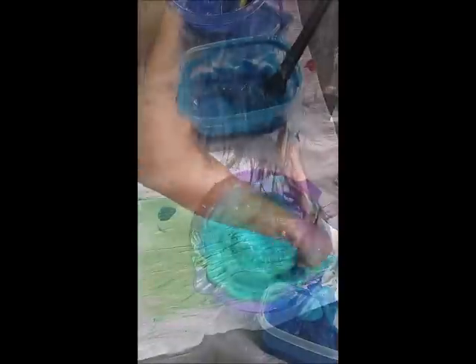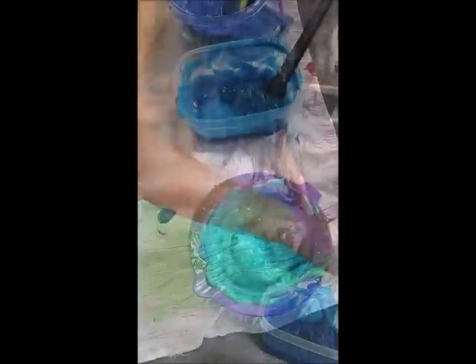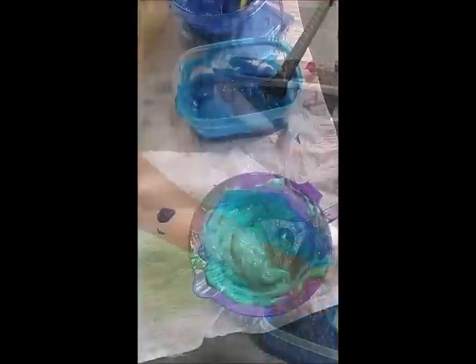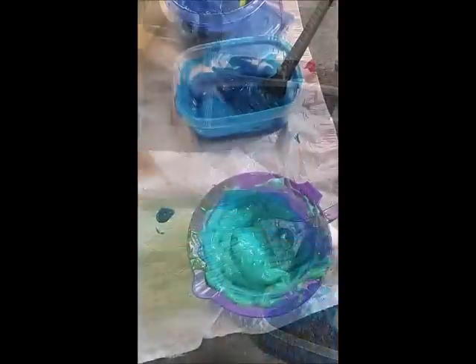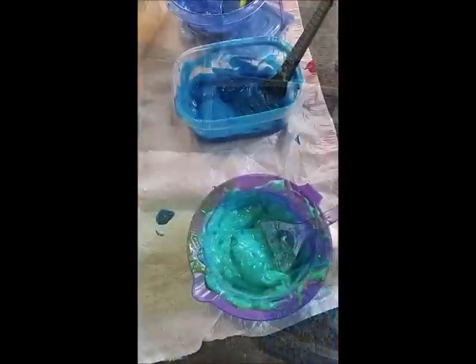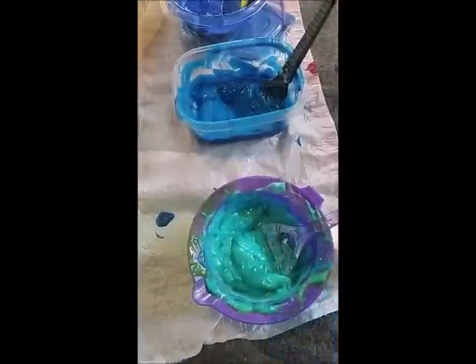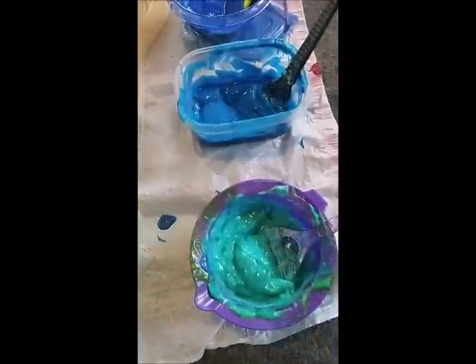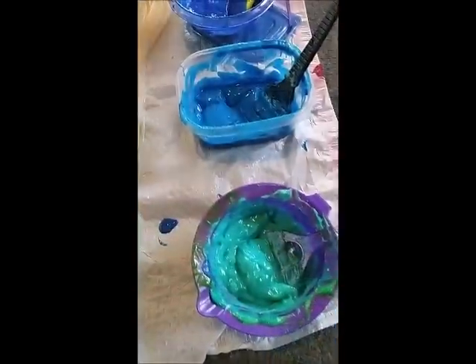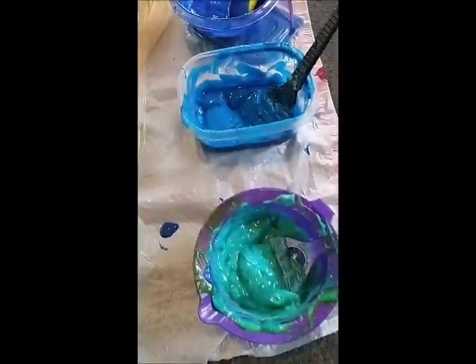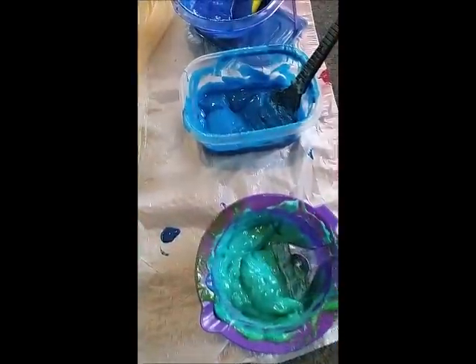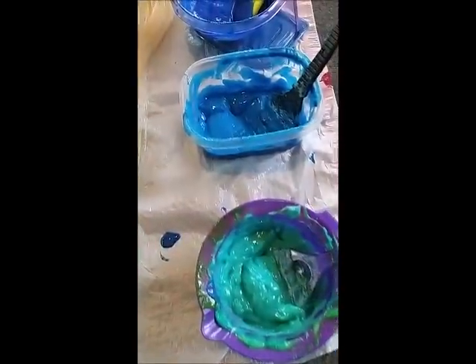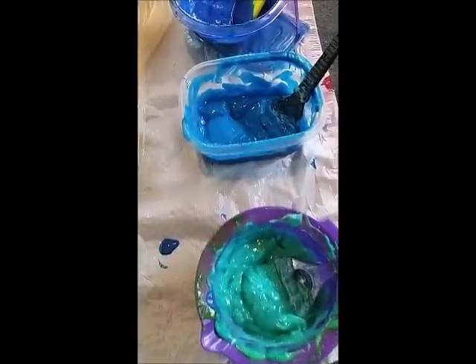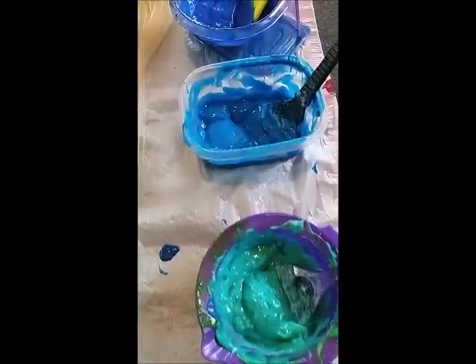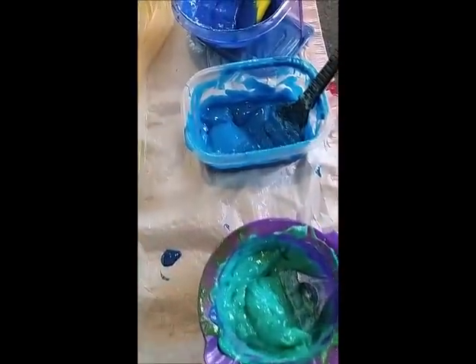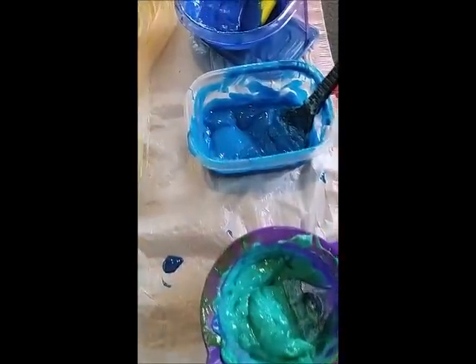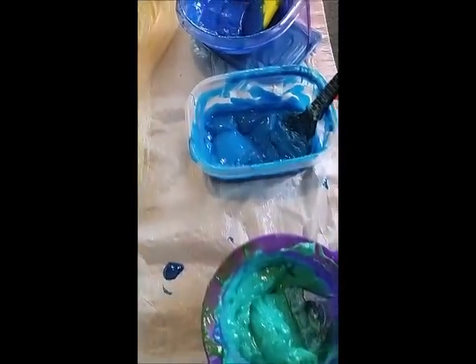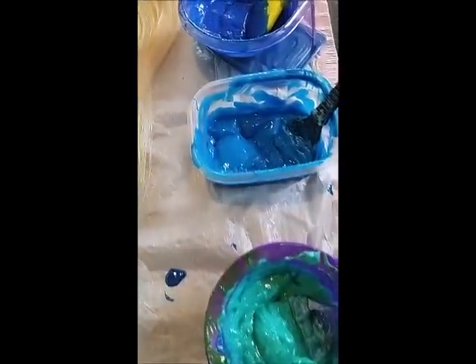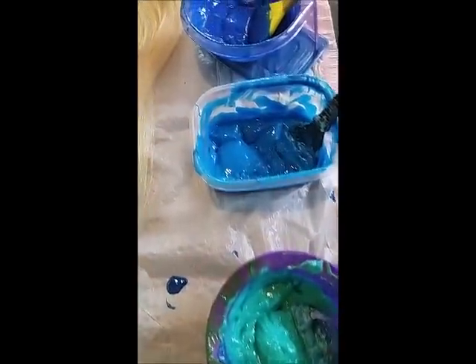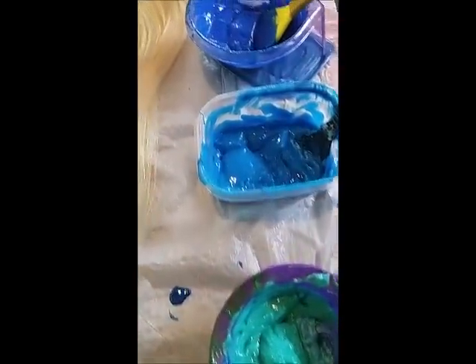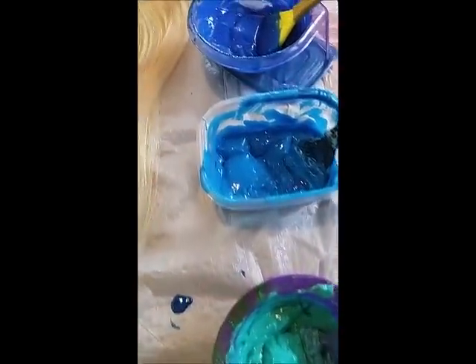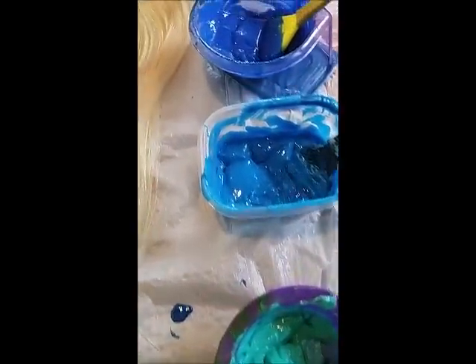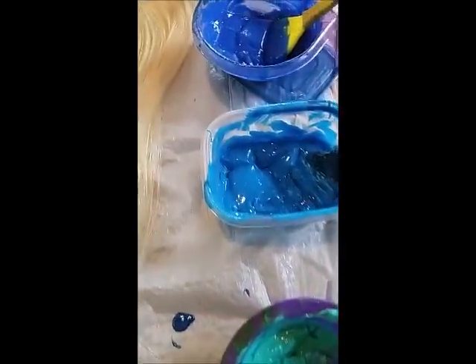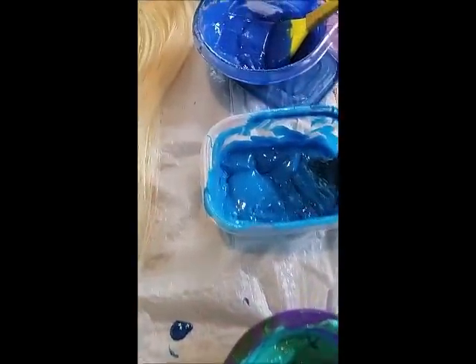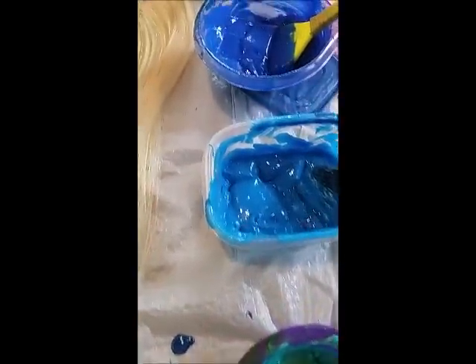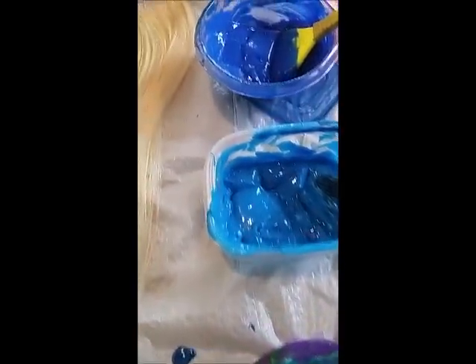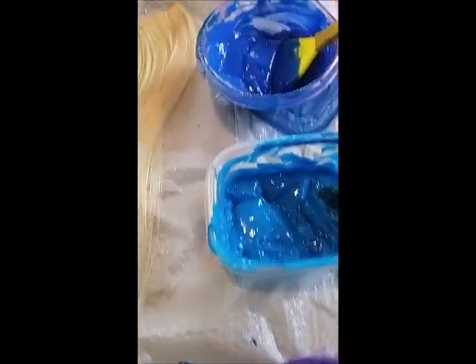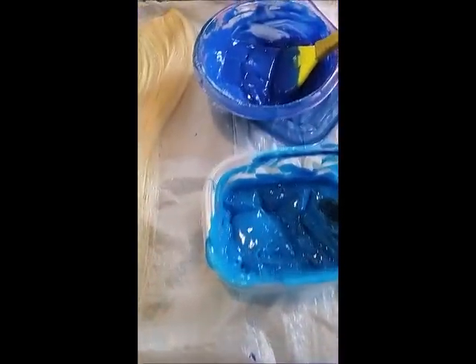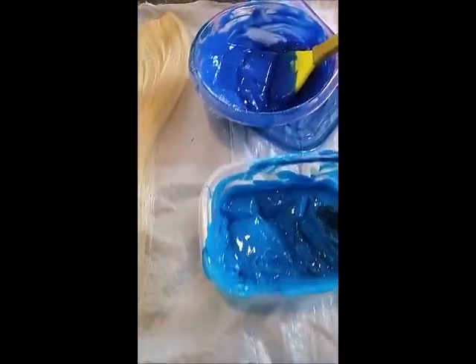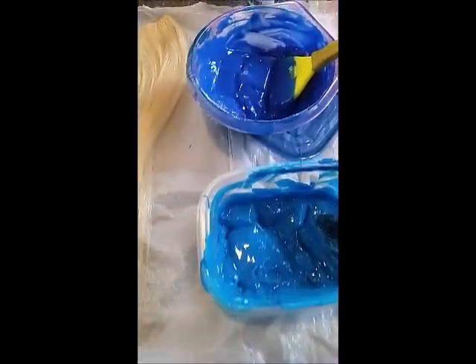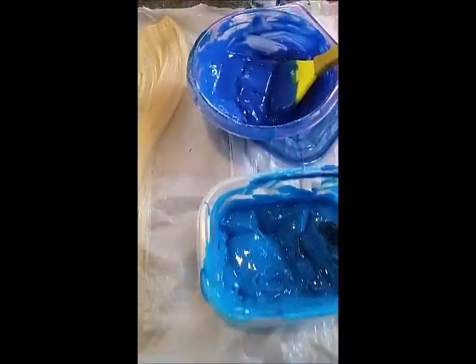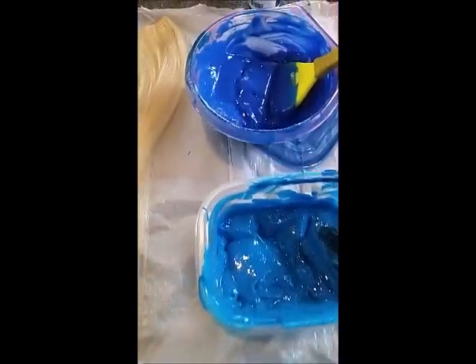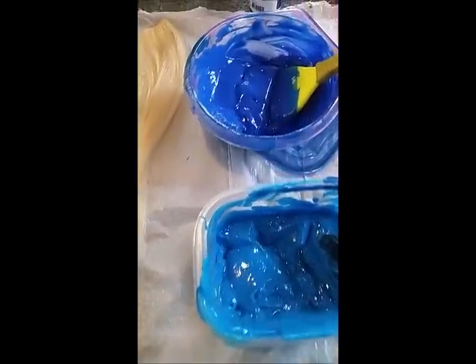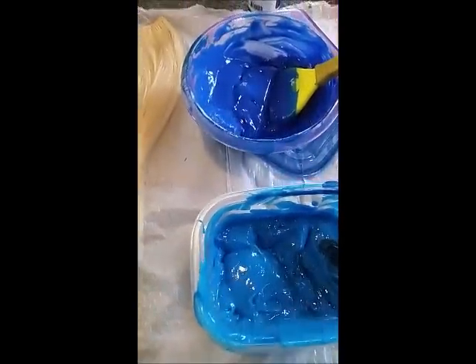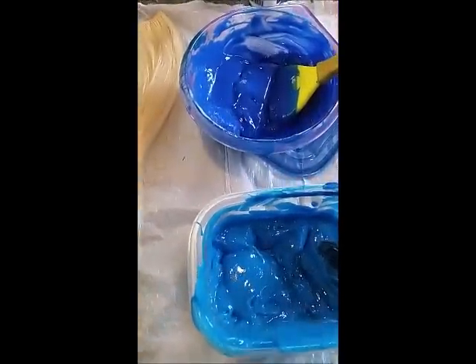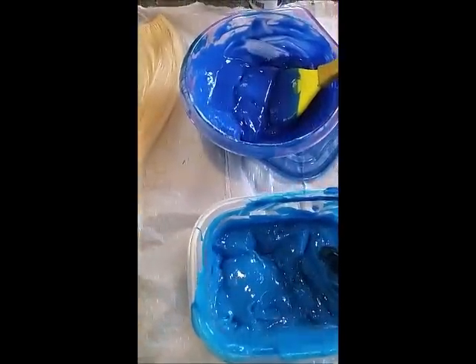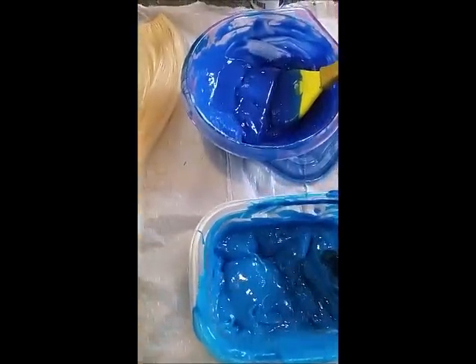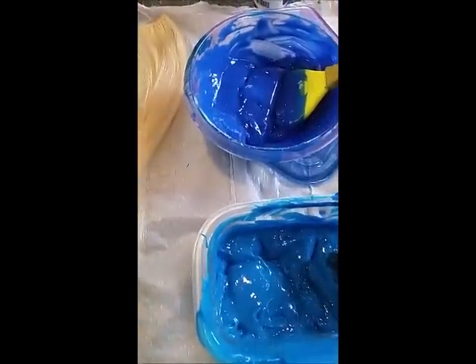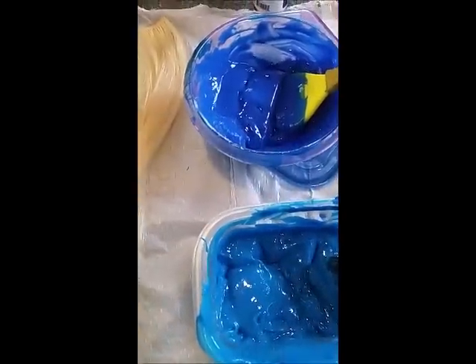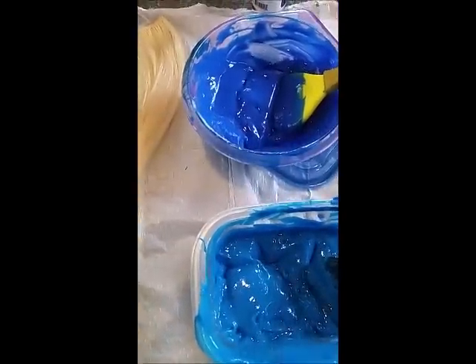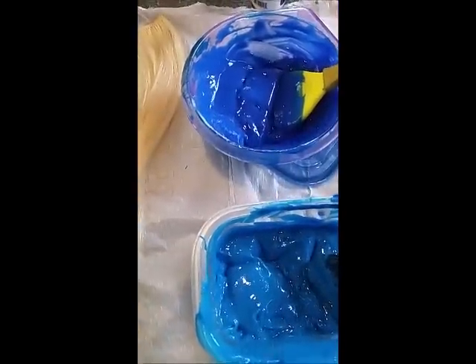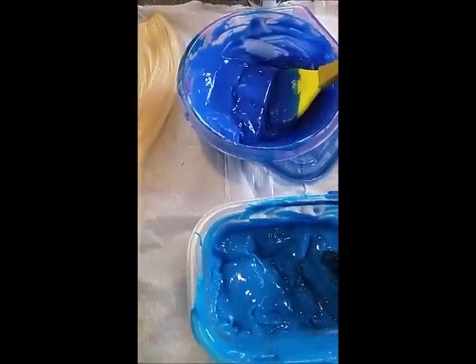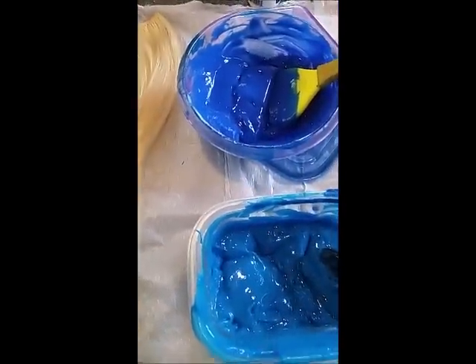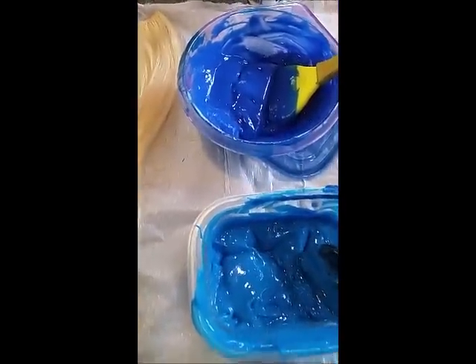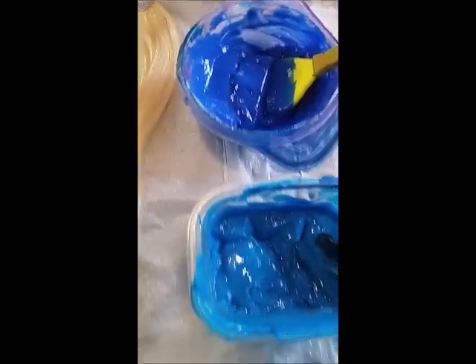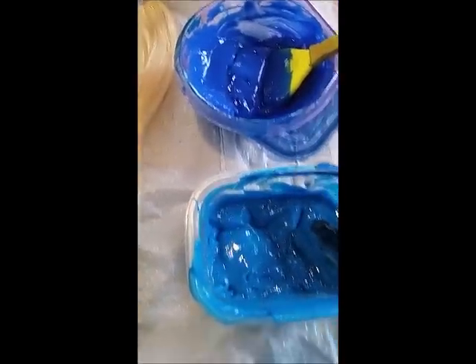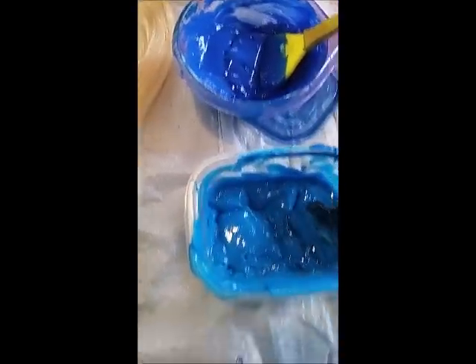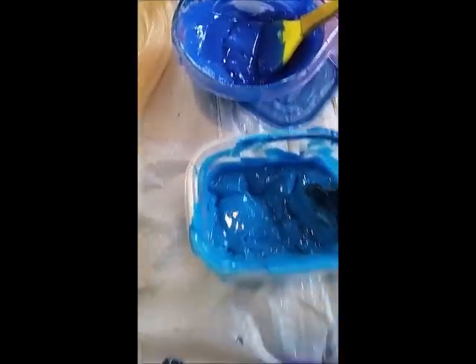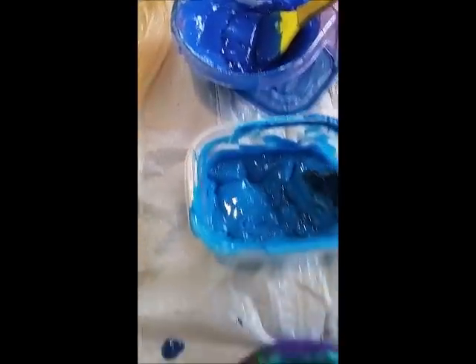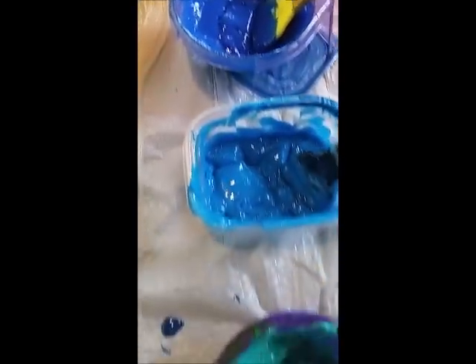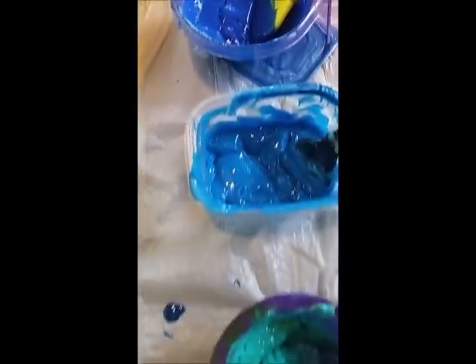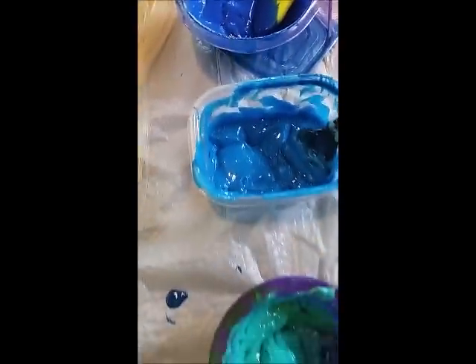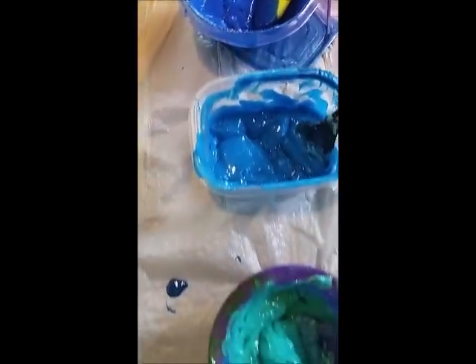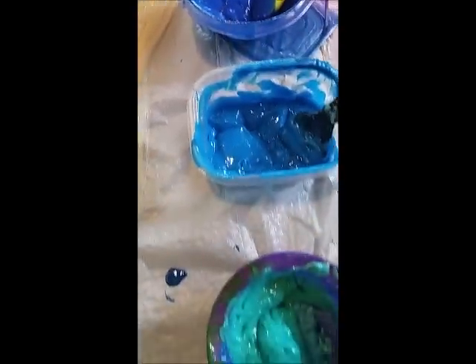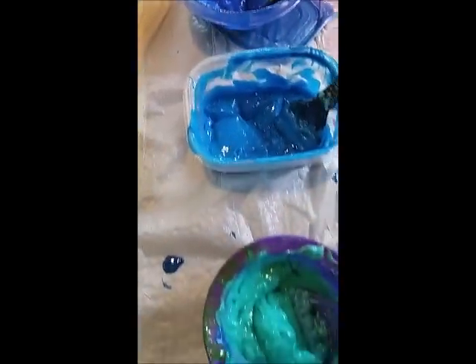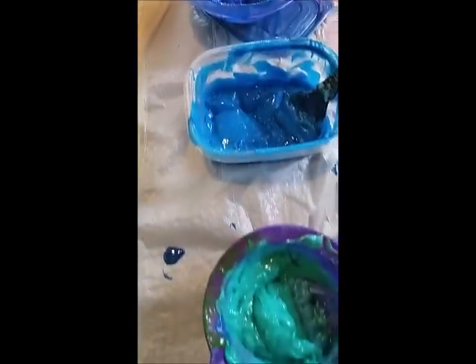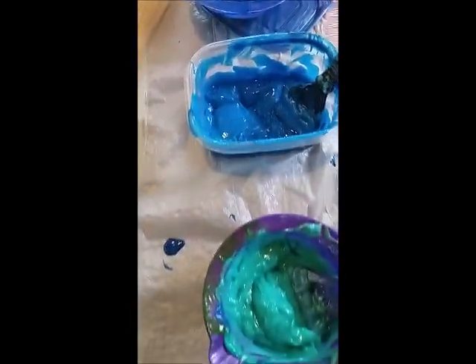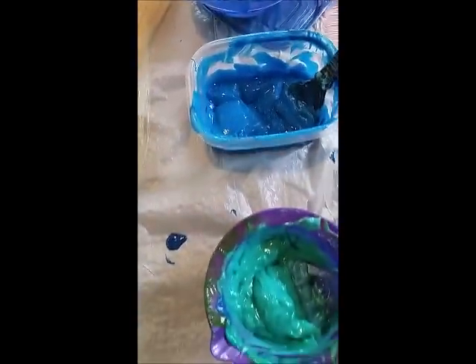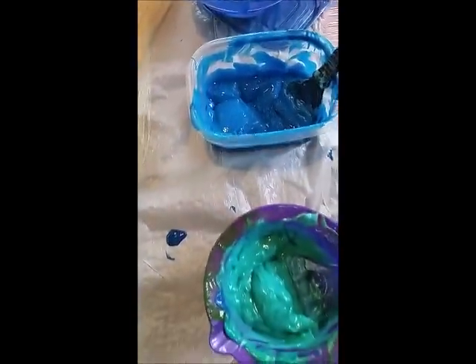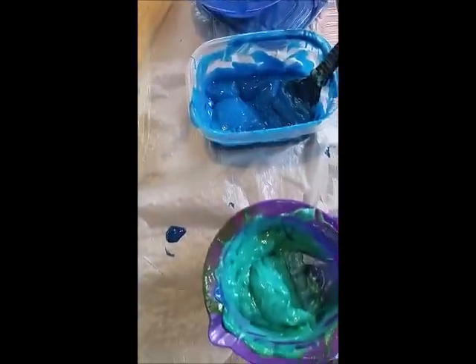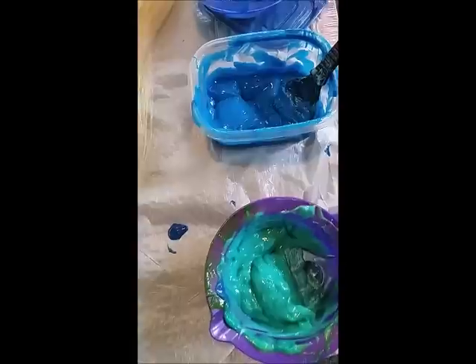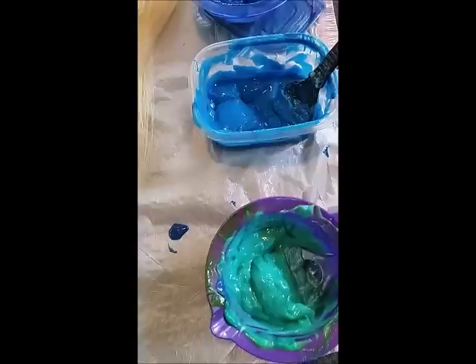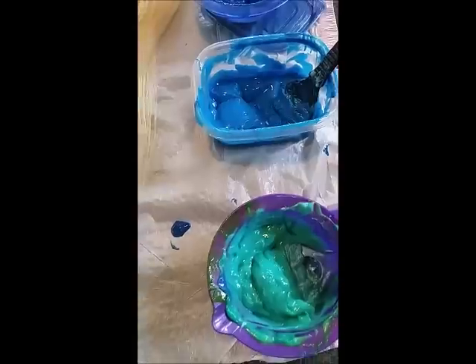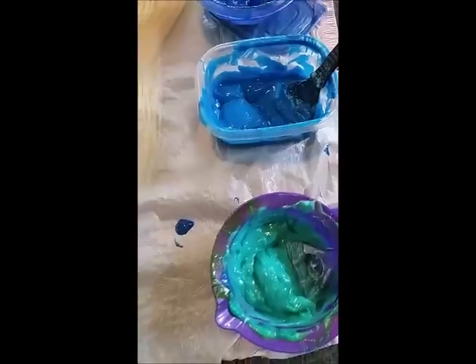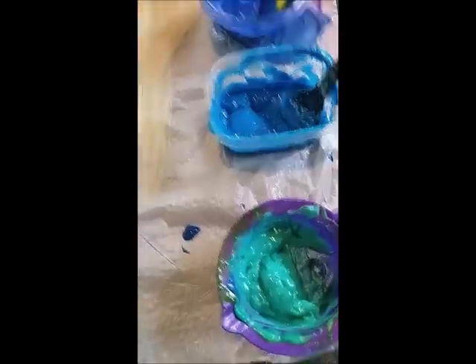For the second bundle of hair, I used aqua towards the ends, the overmixed blue for the mid shaft, and darker blue towards the root.